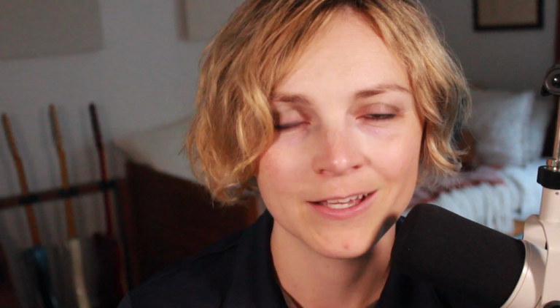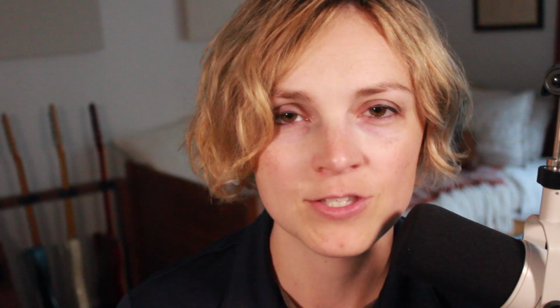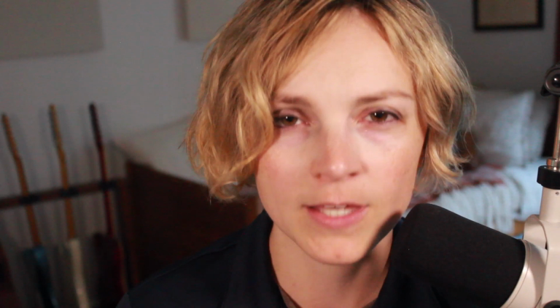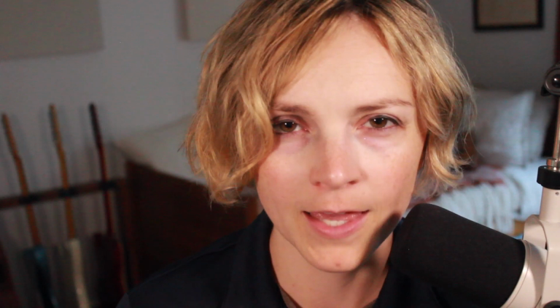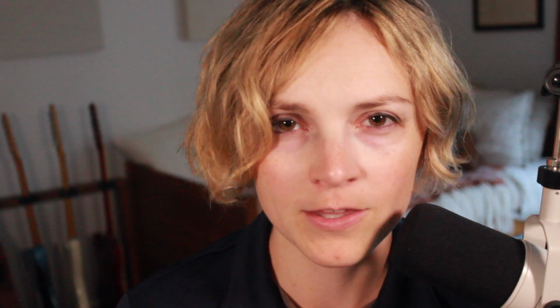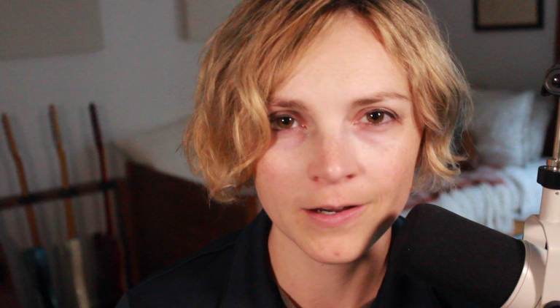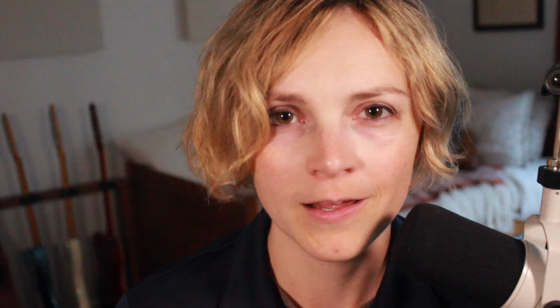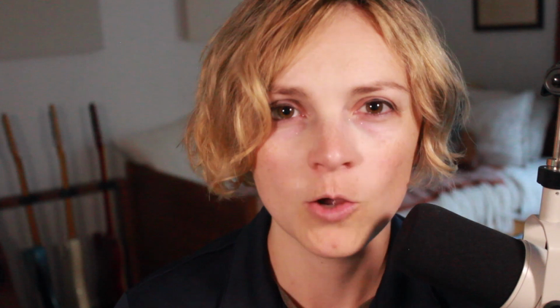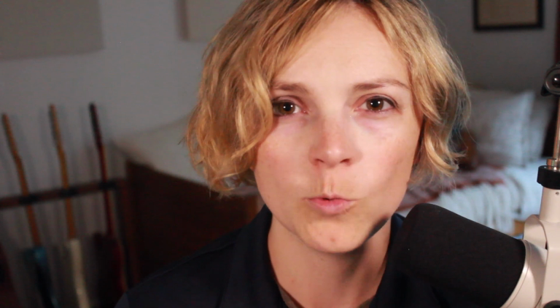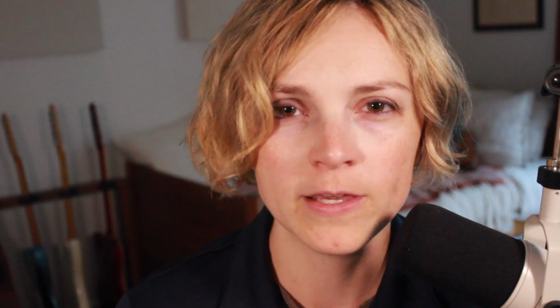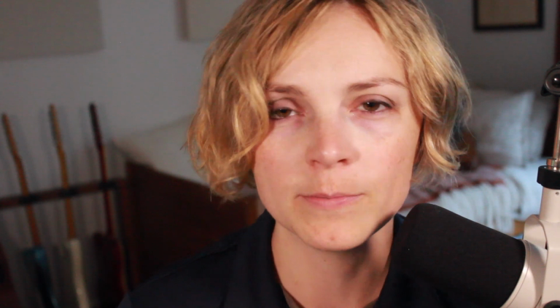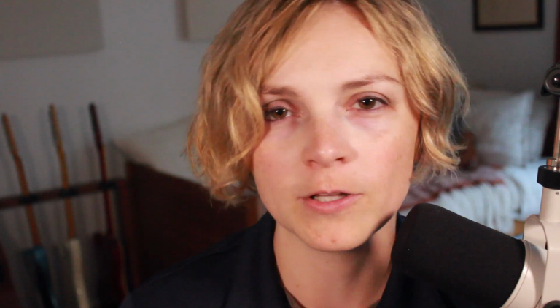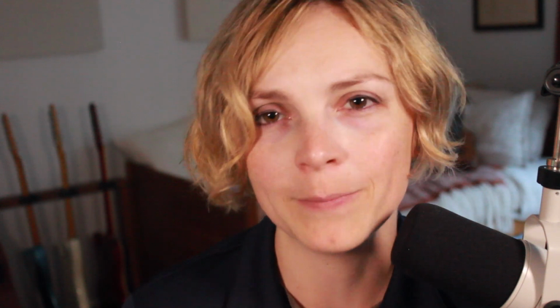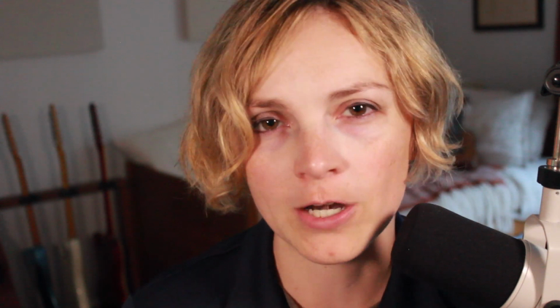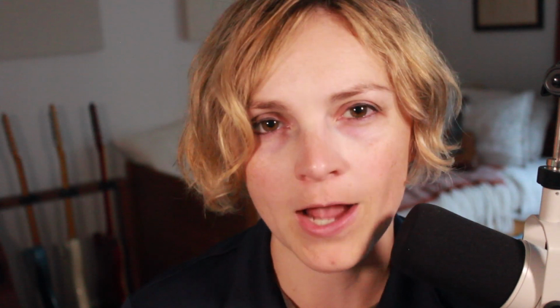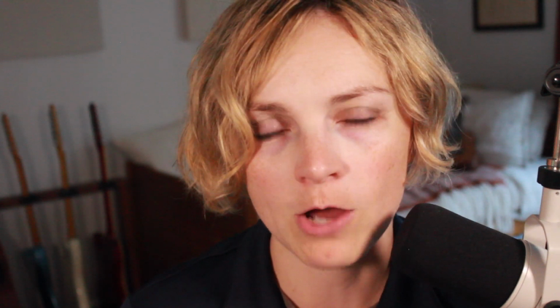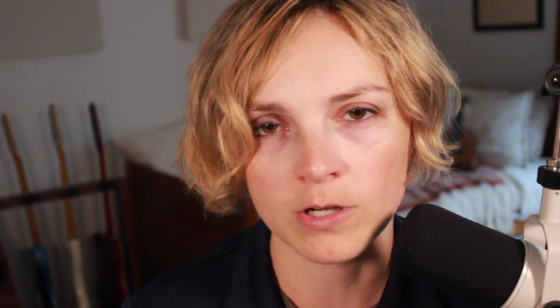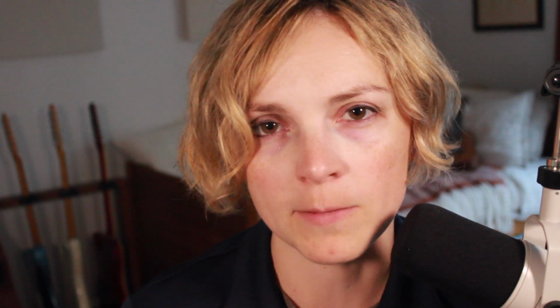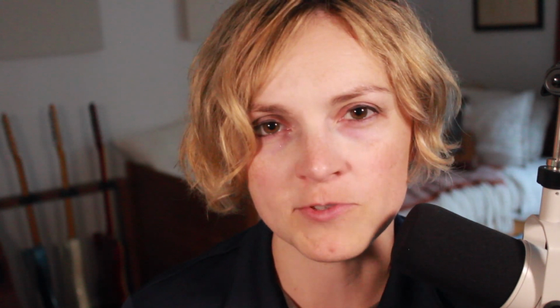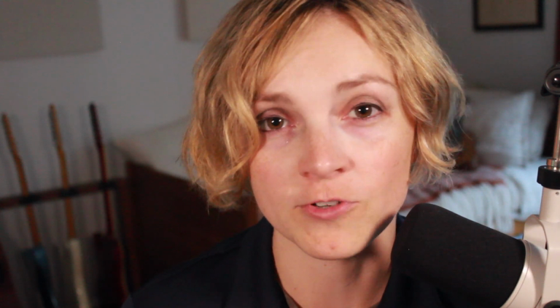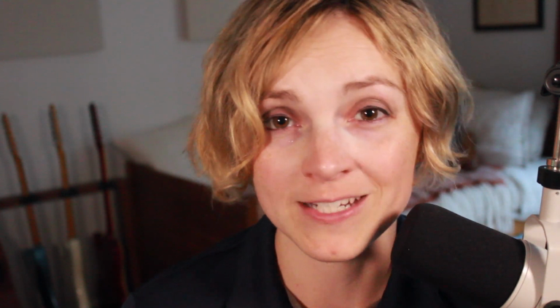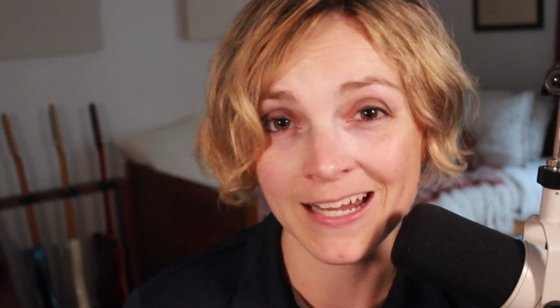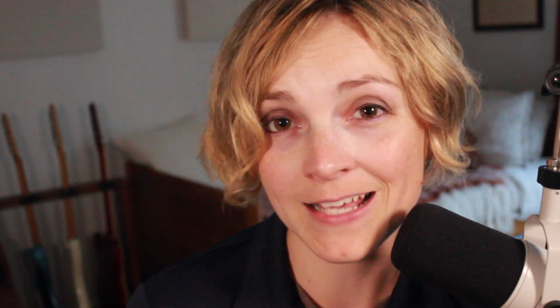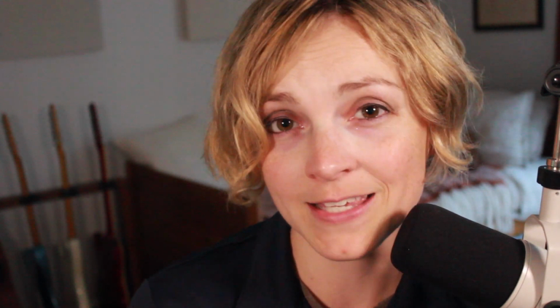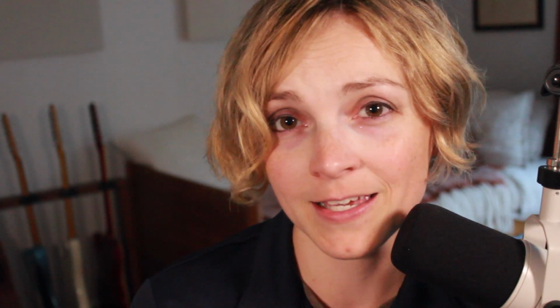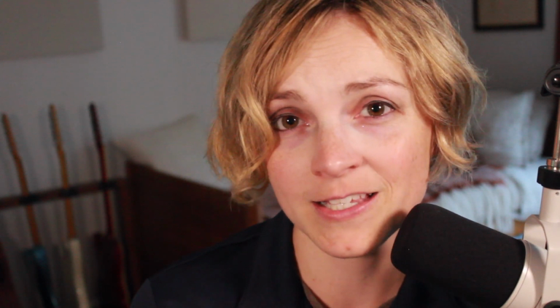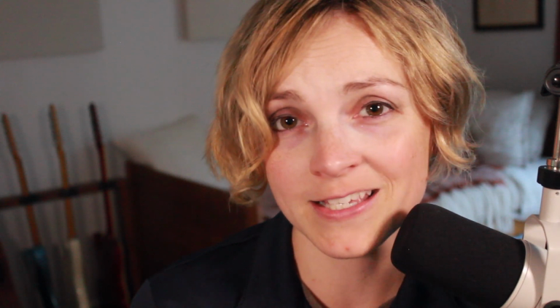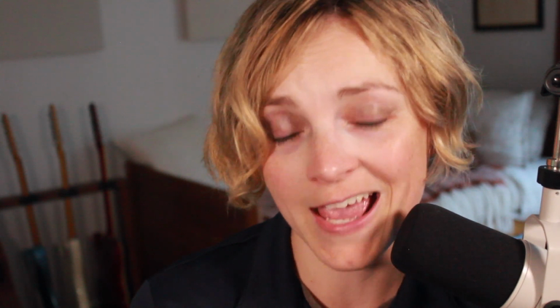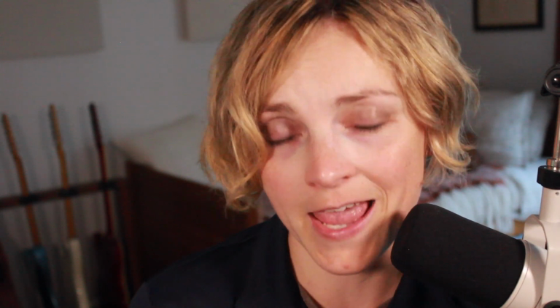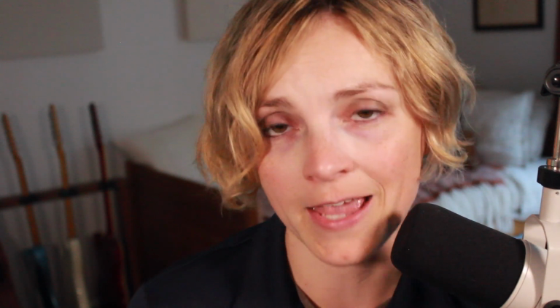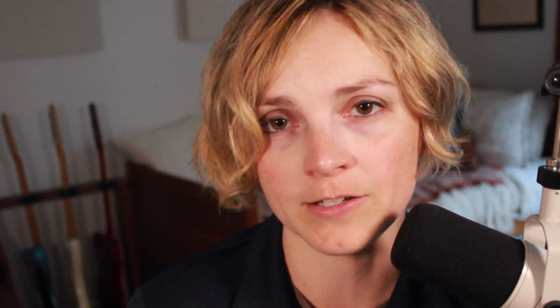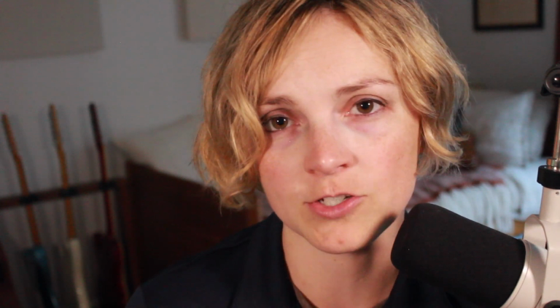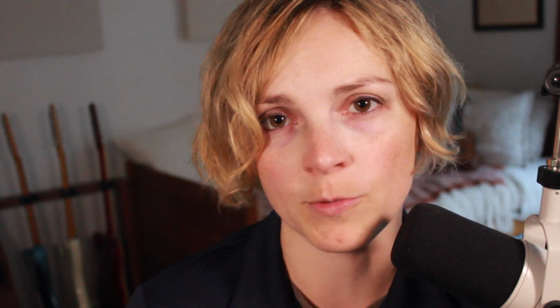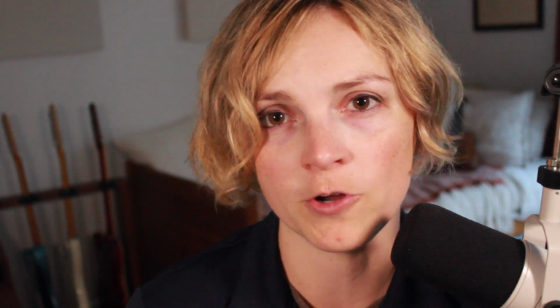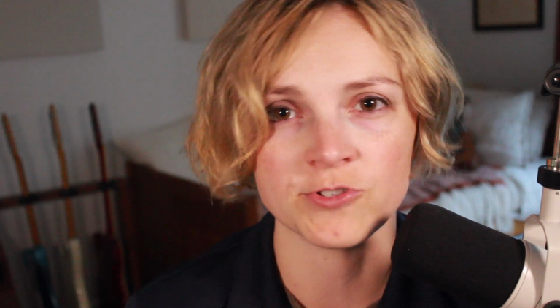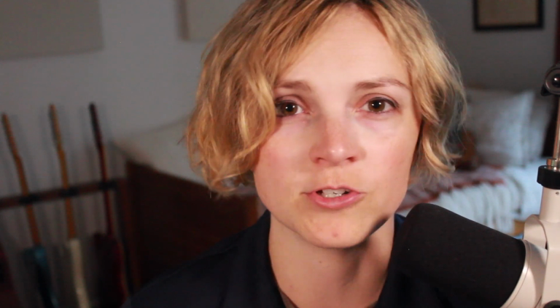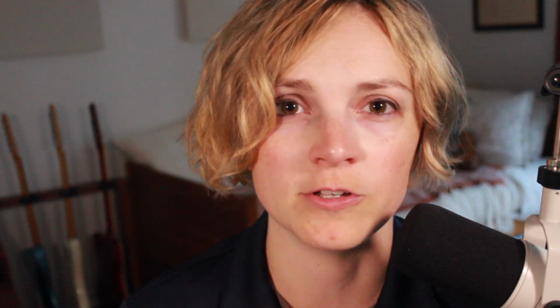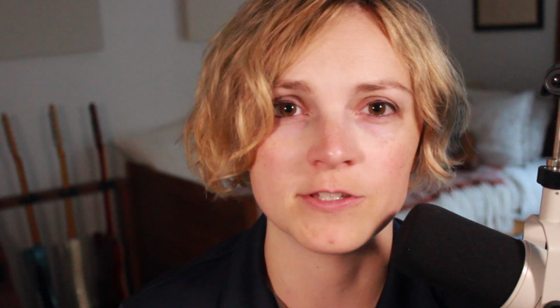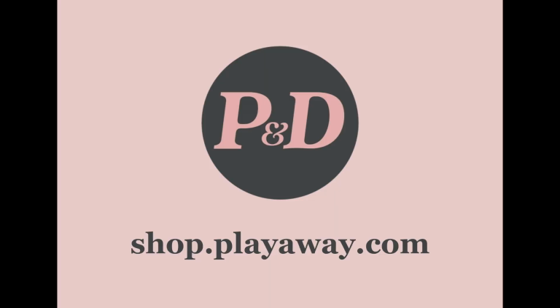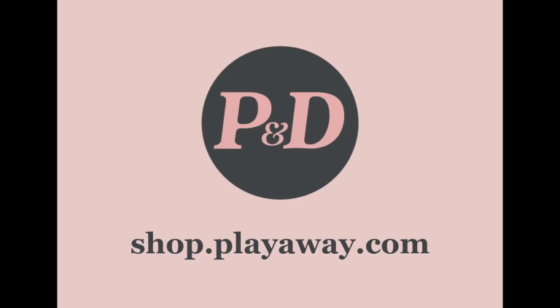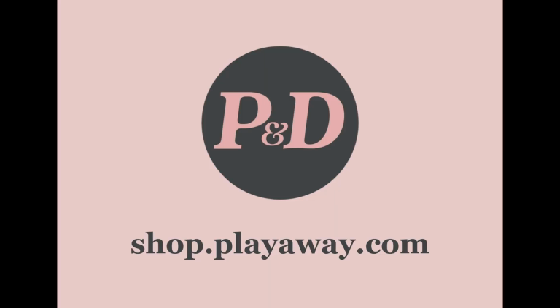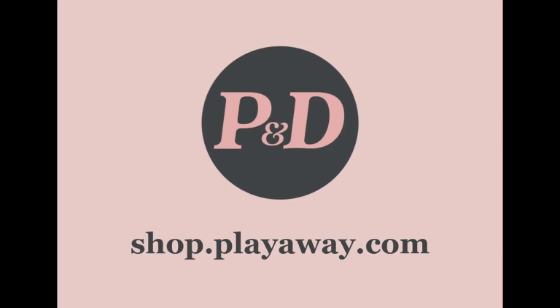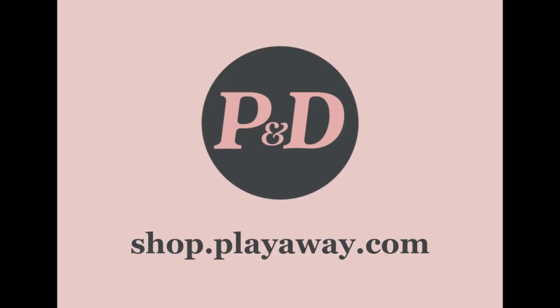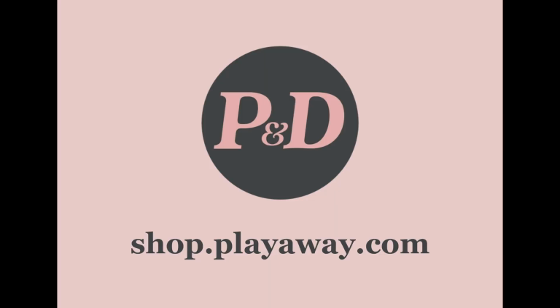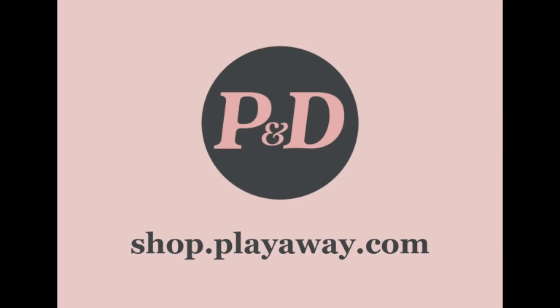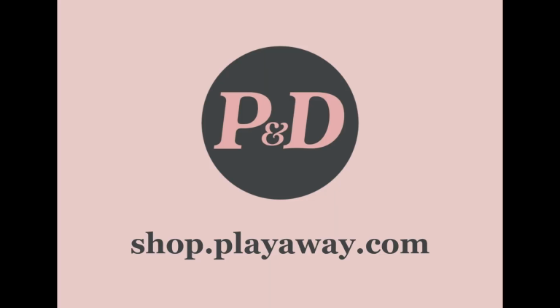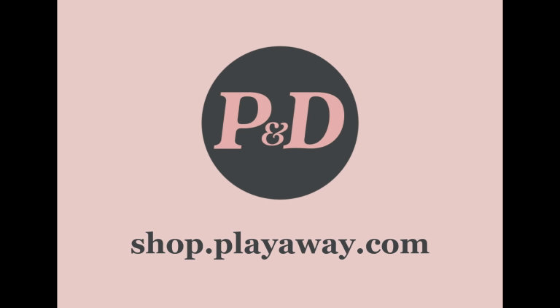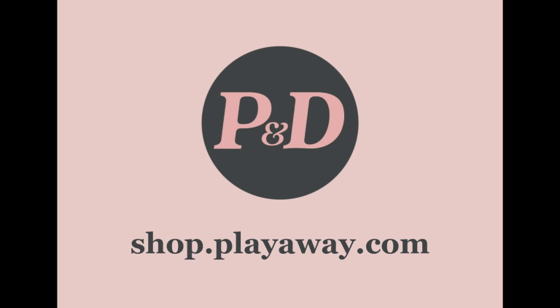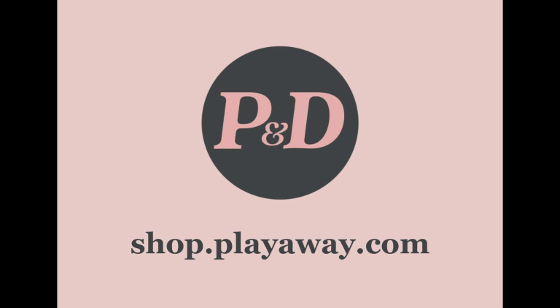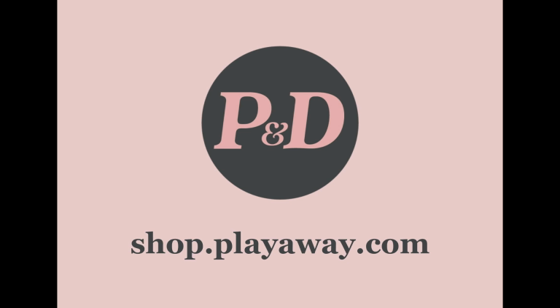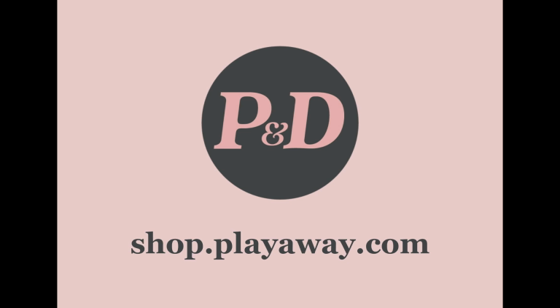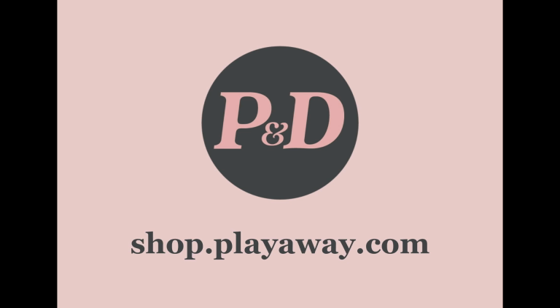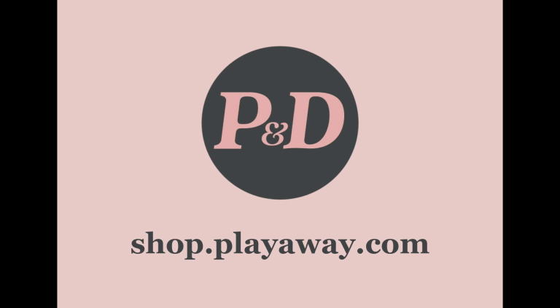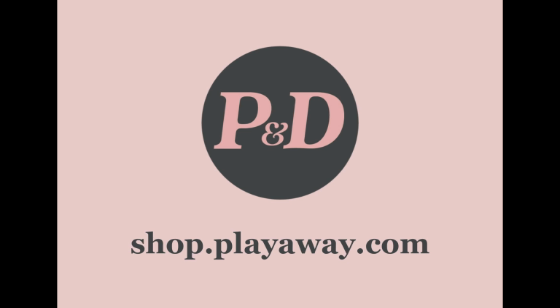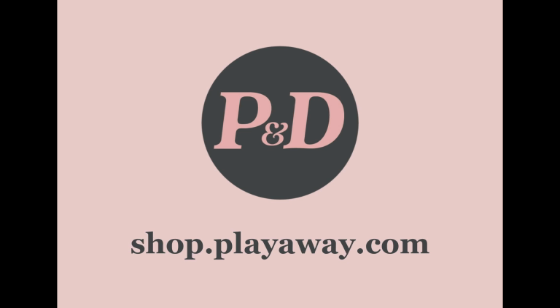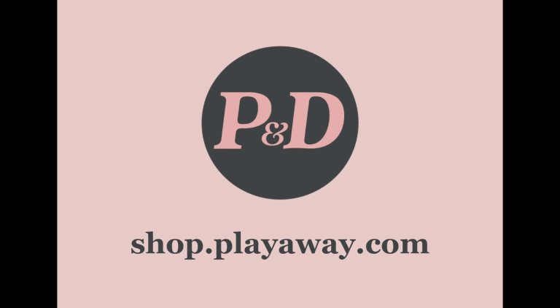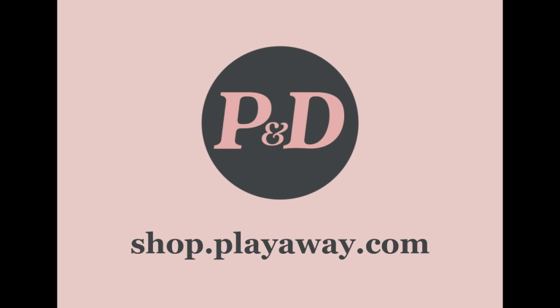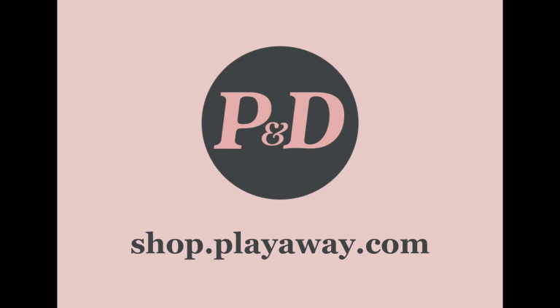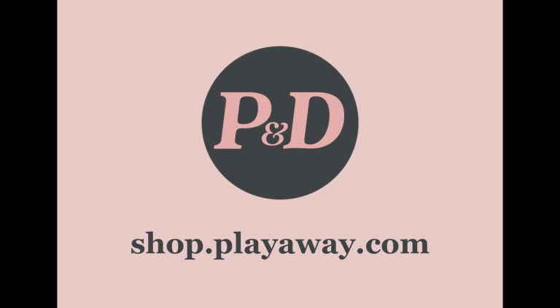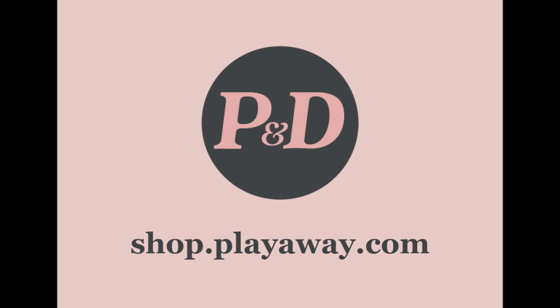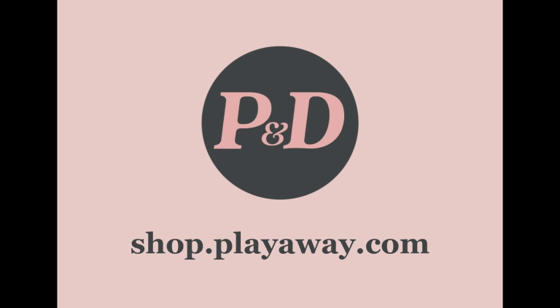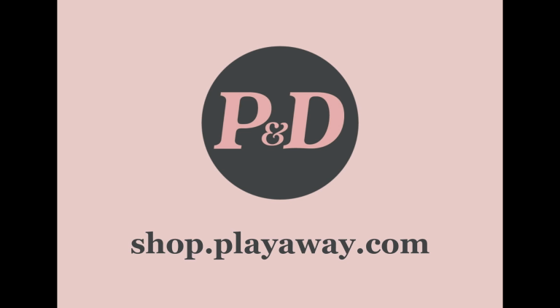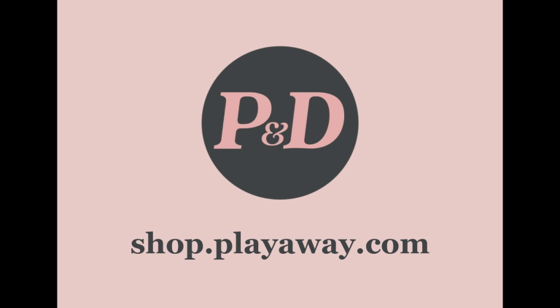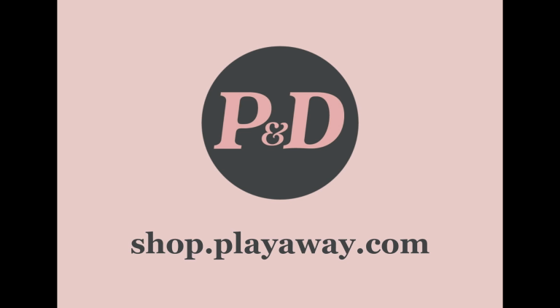Together, we can build better outcomes for today's kids and tomorrow's adults. Buy the collection at shop.playaway.com.